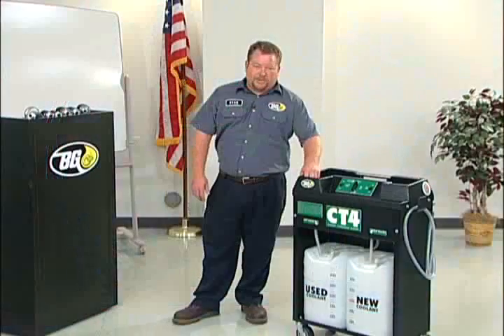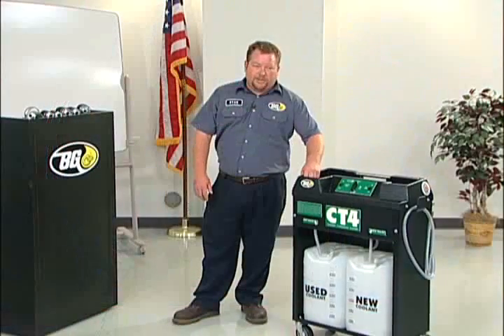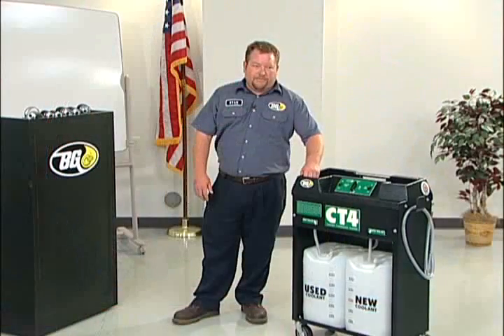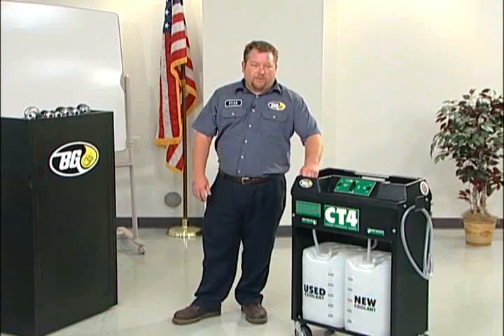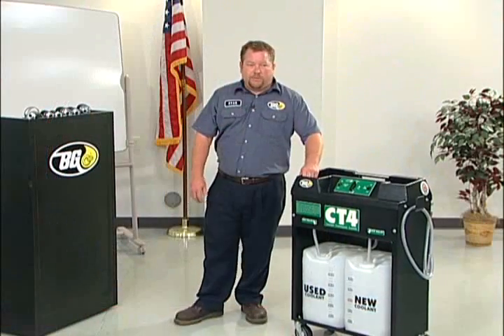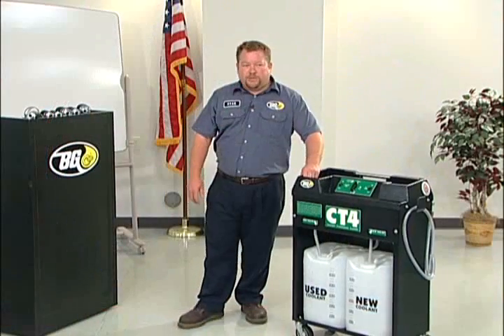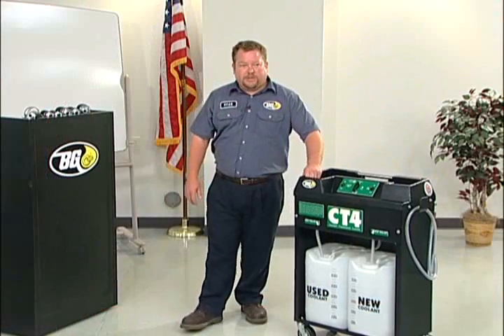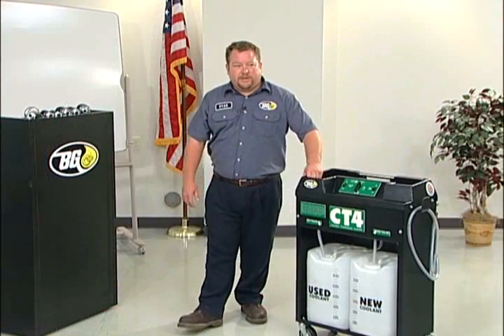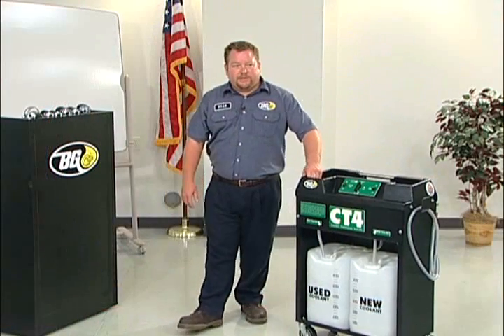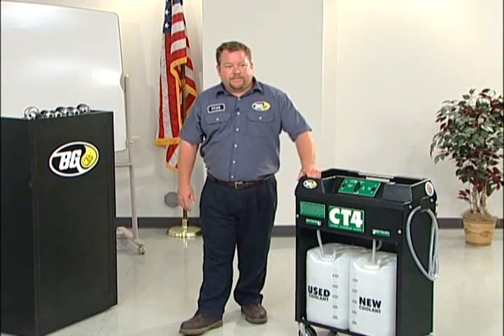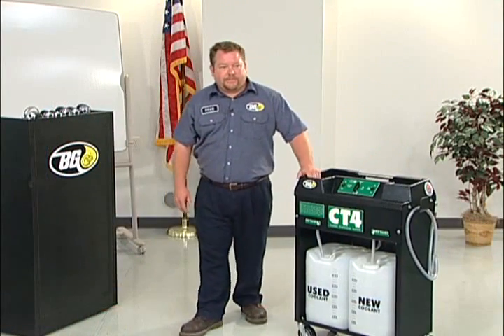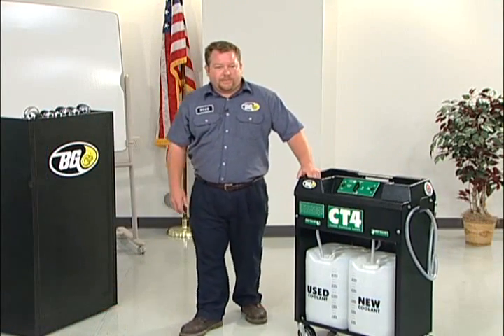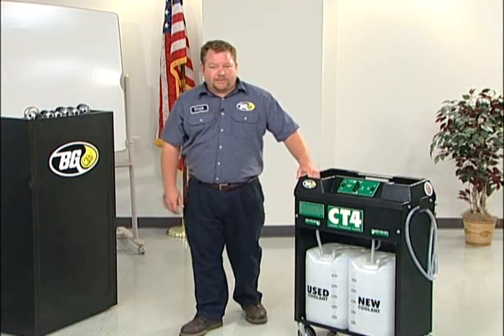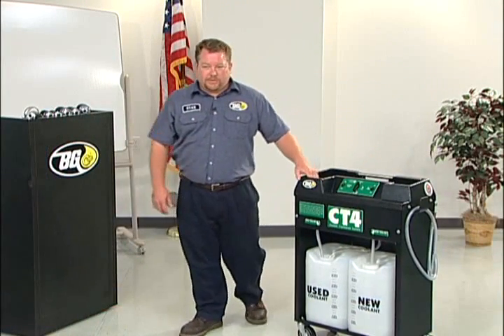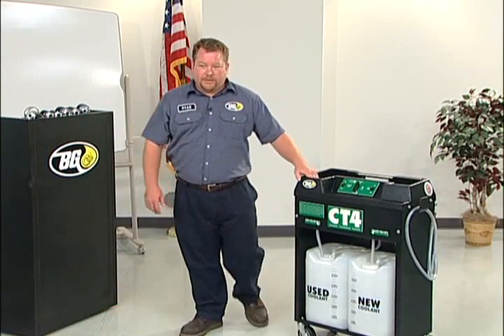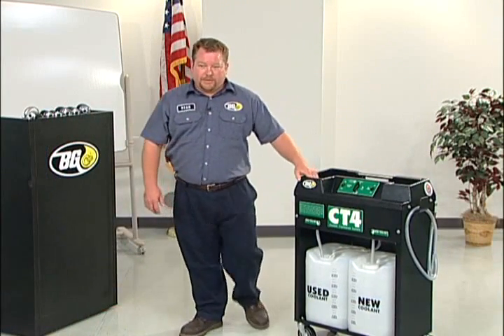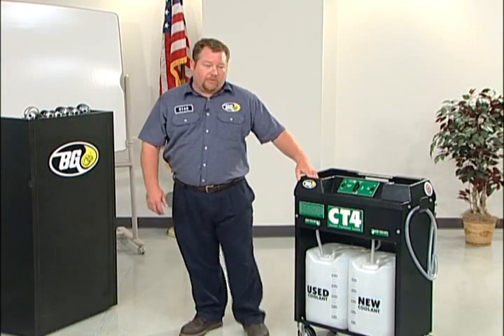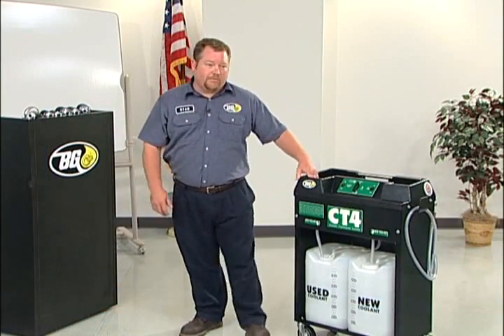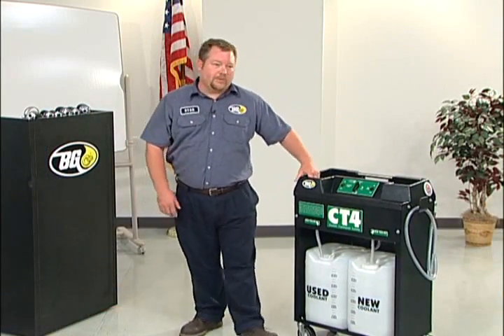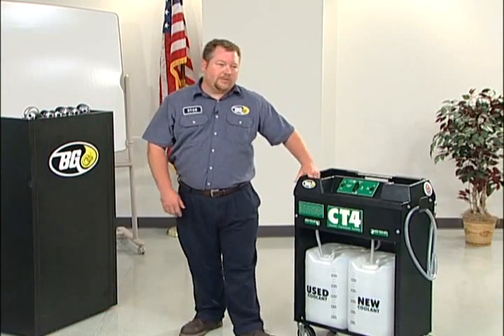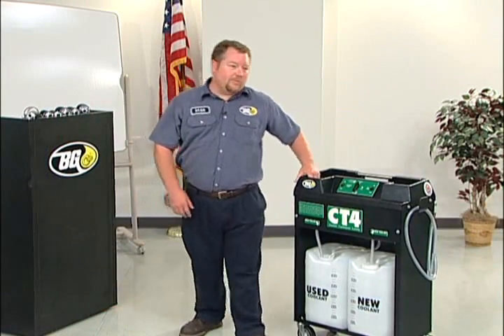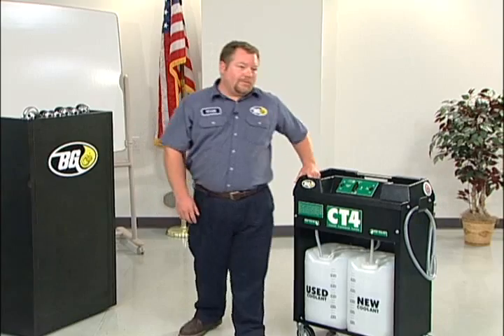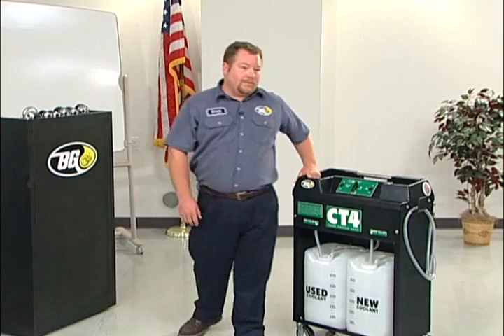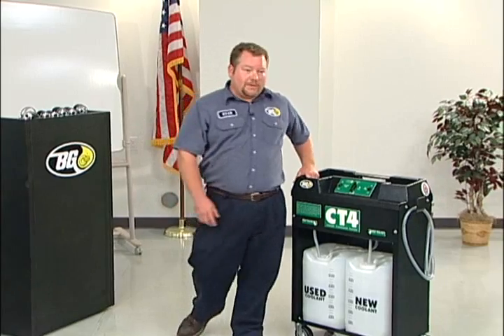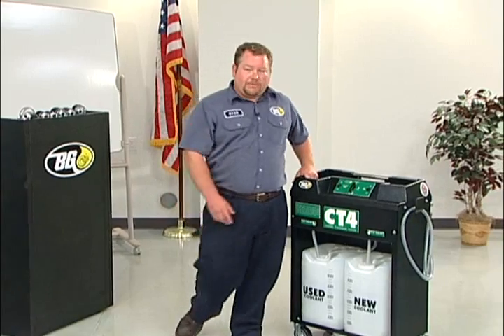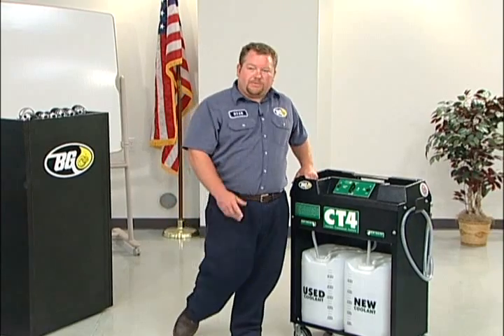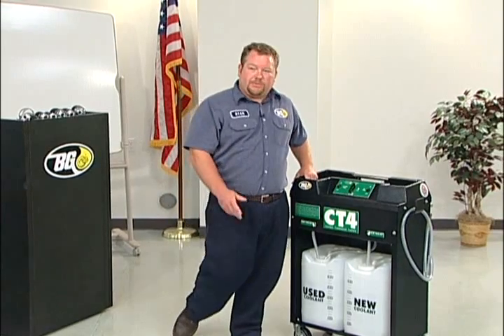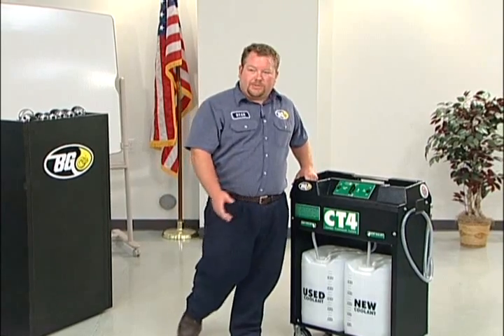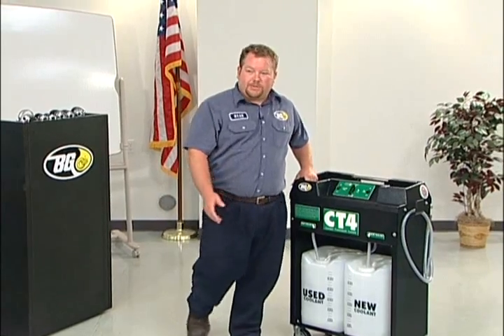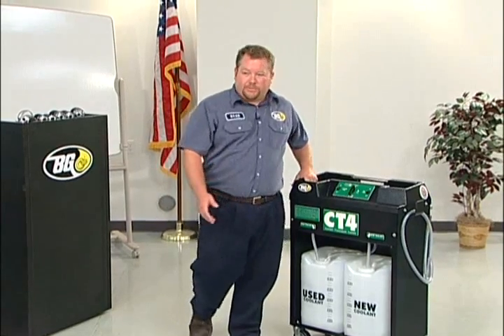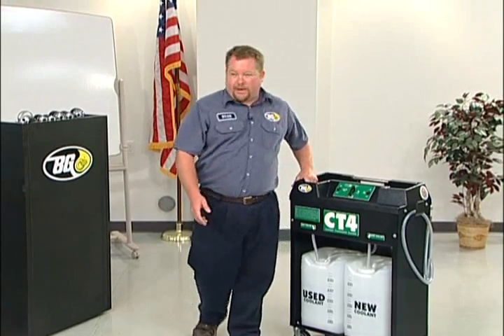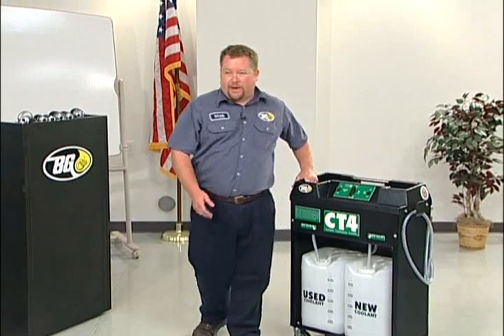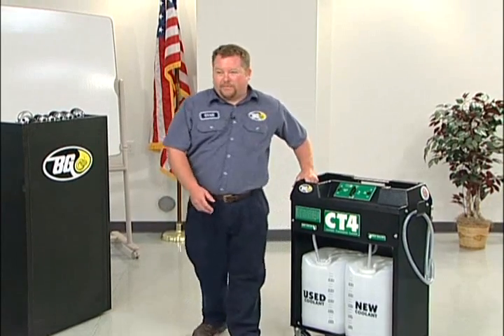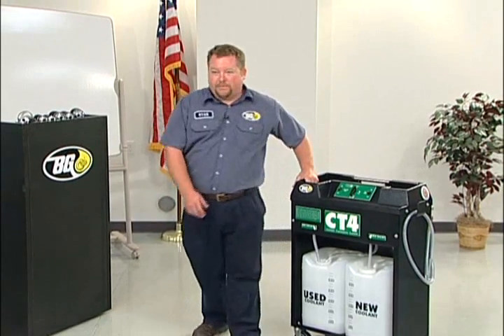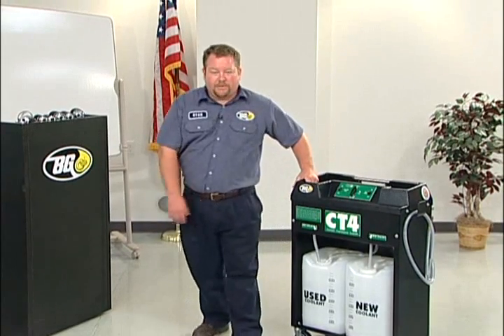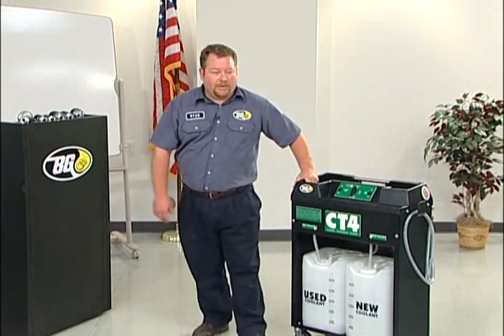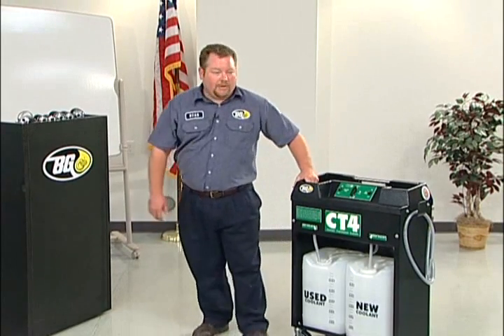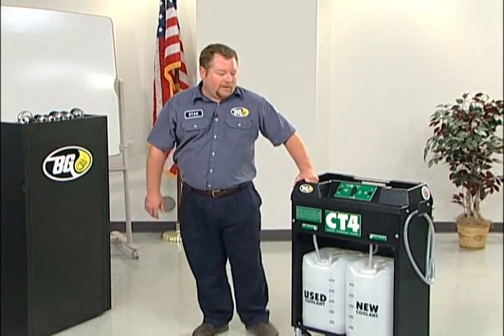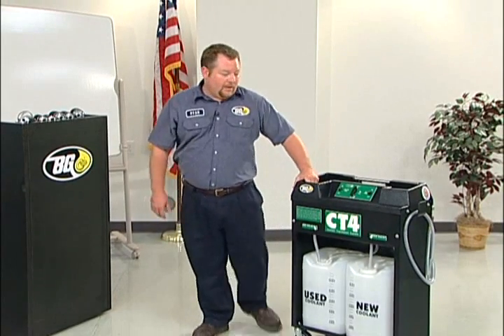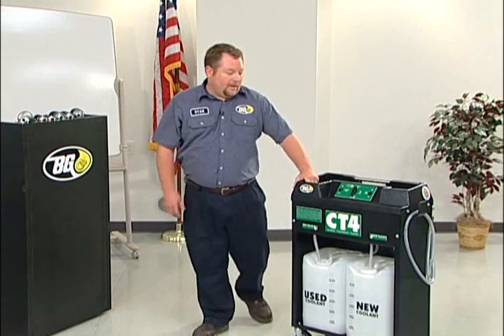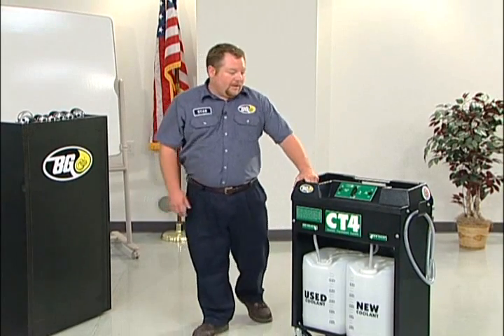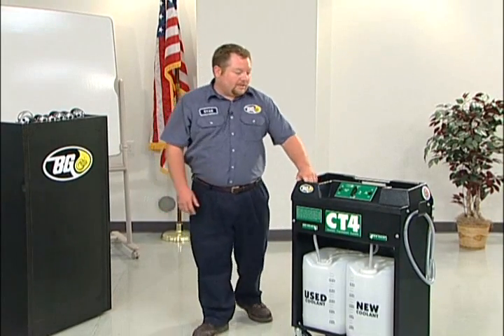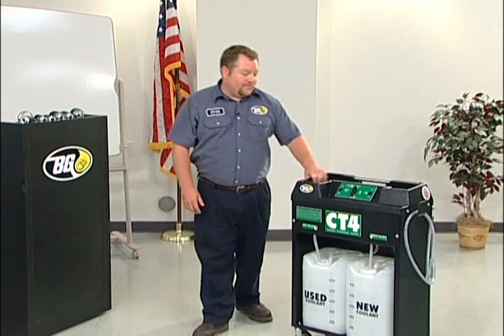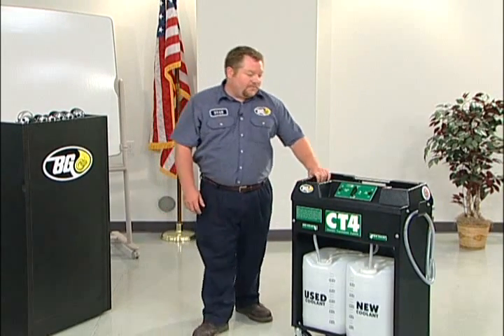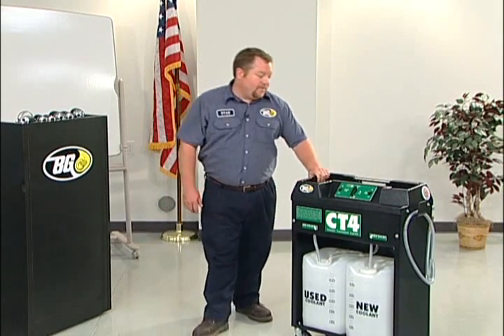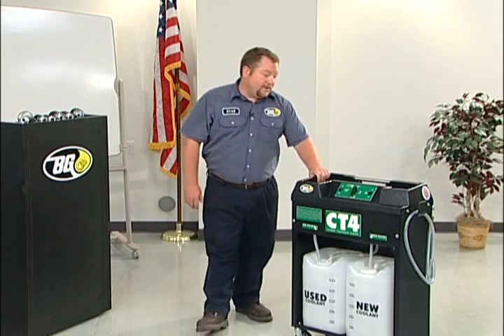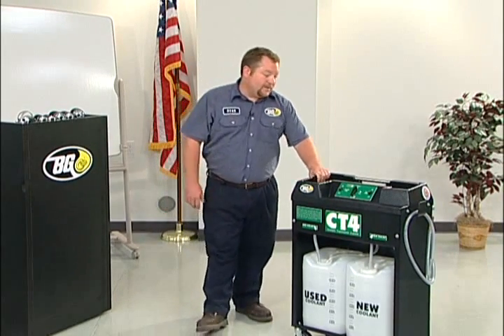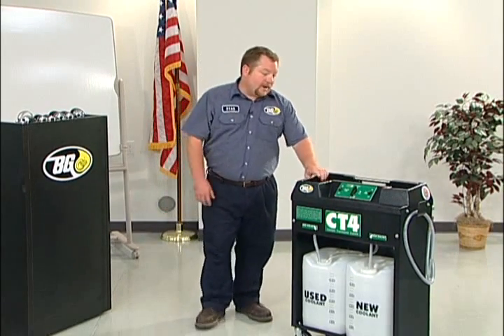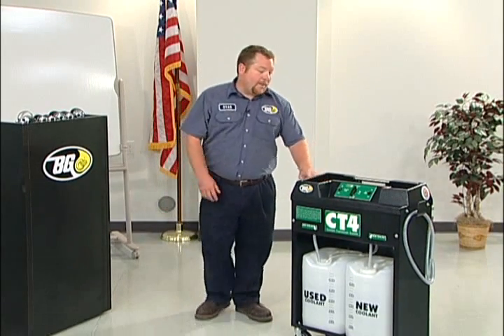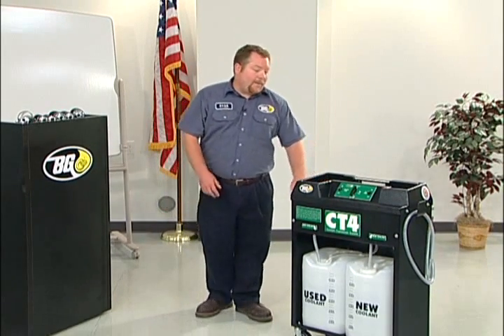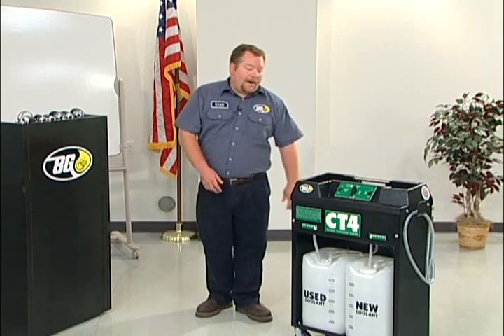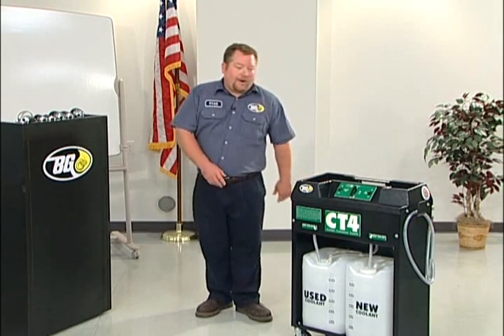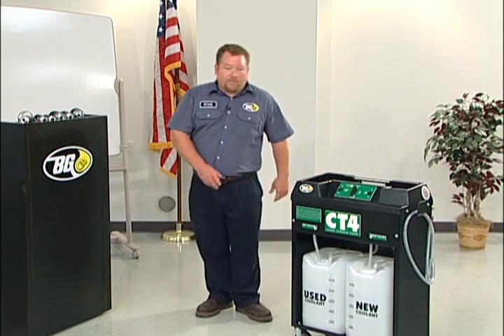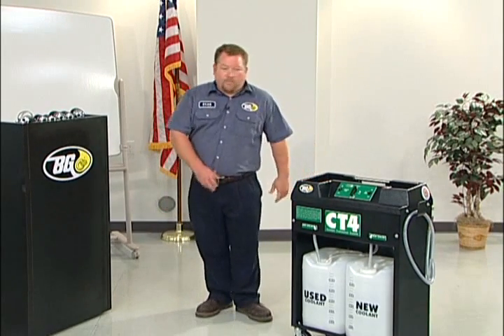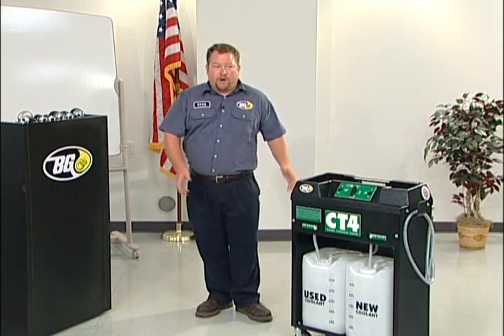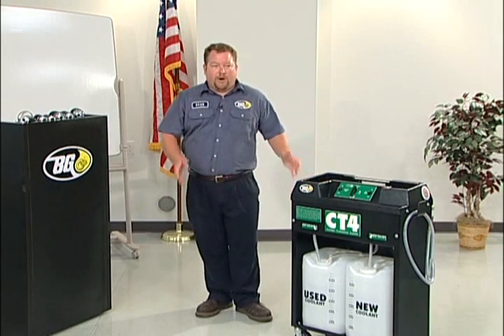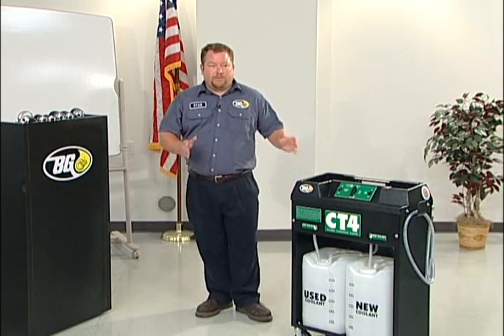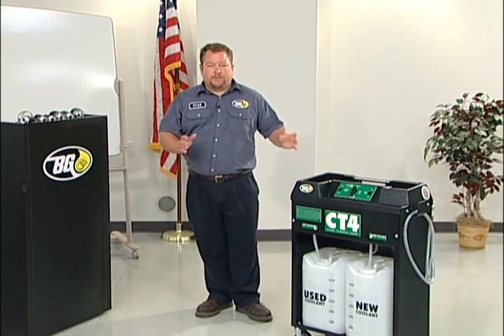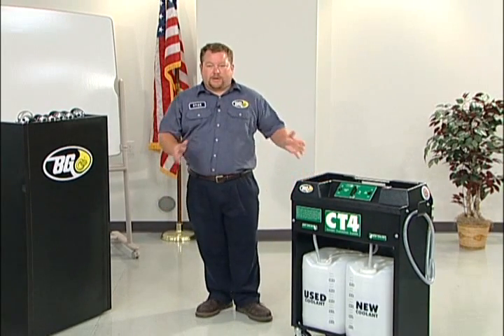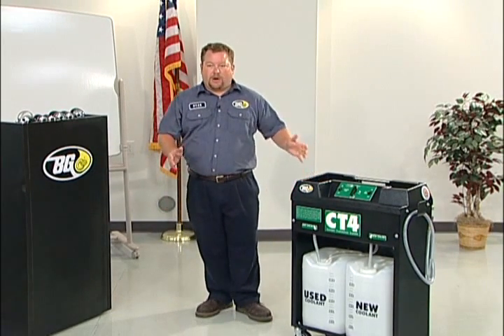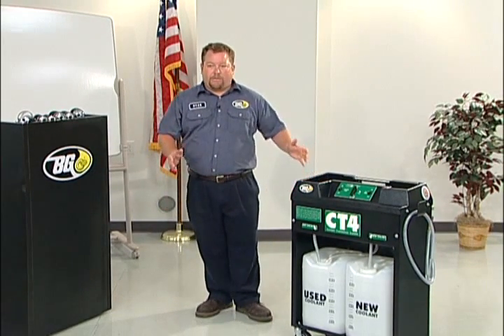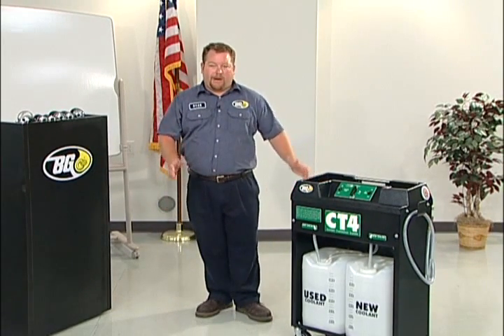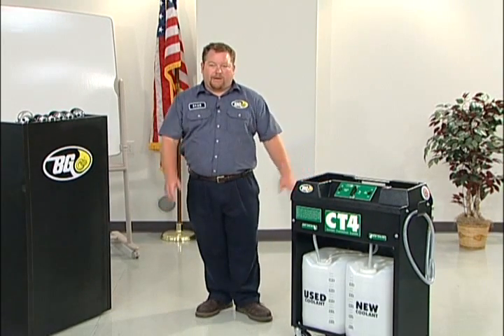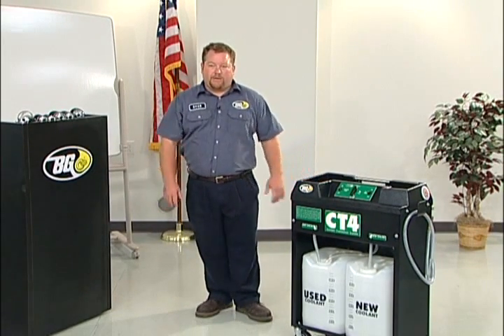The CT4 machine is one of the simplest machines that we have. It's air powered — 100% air powered.